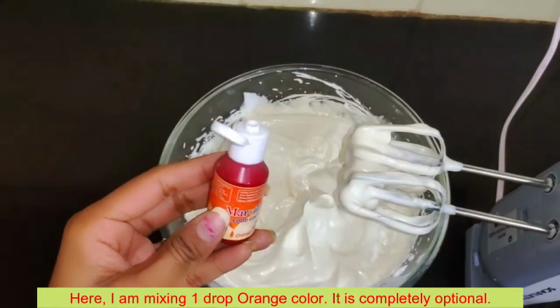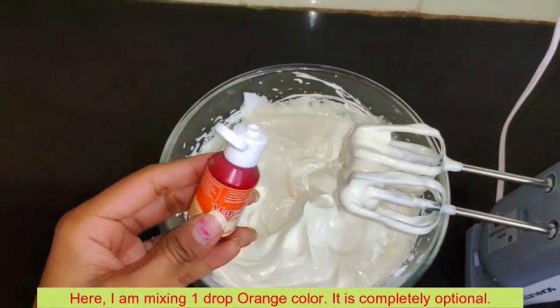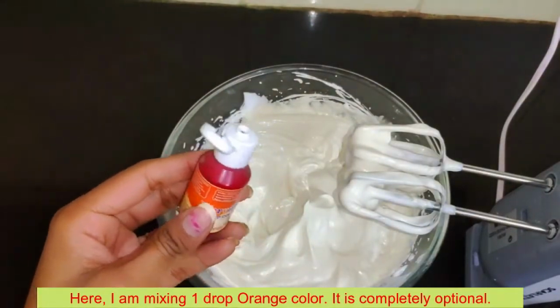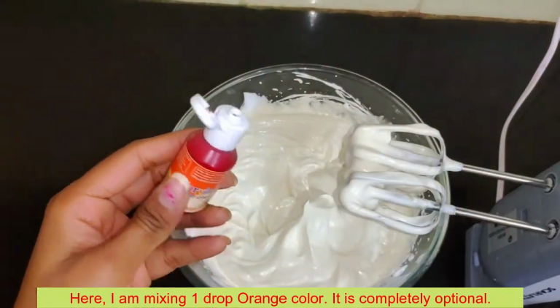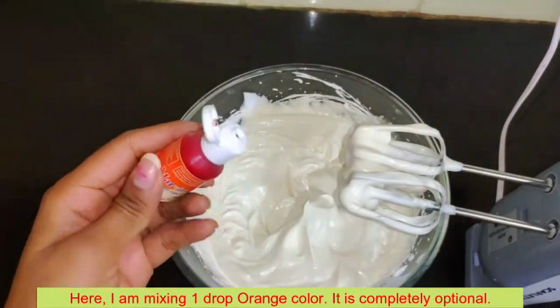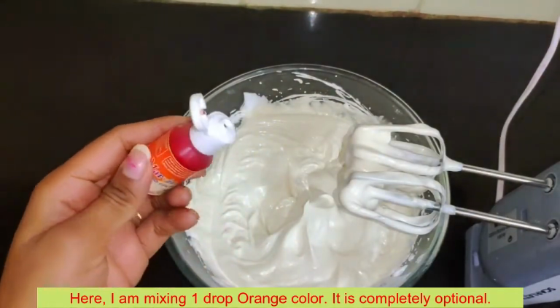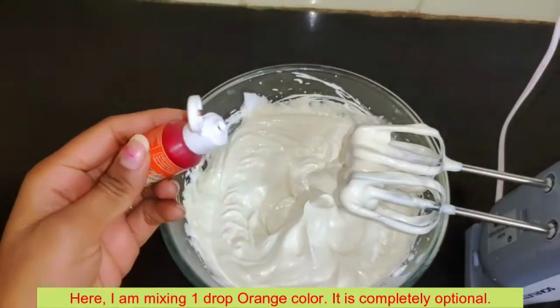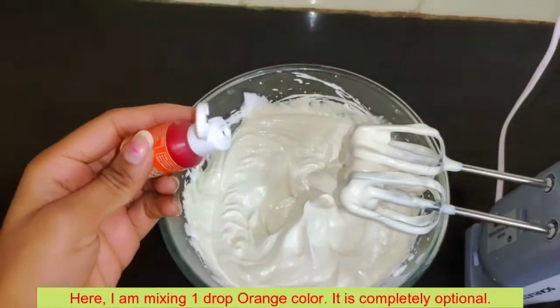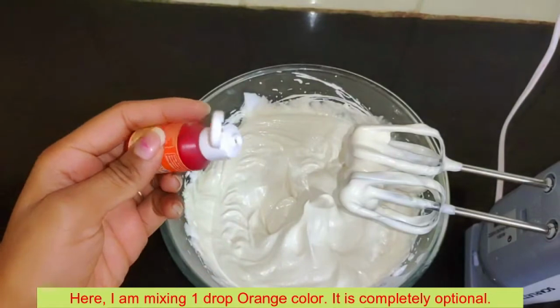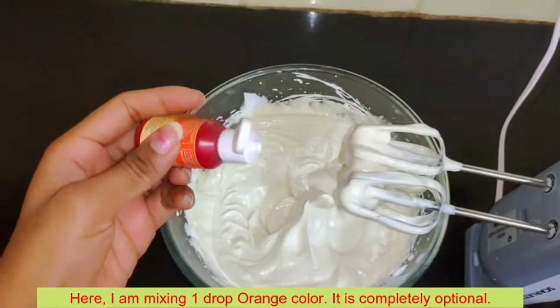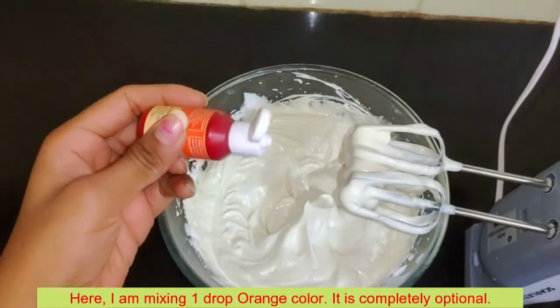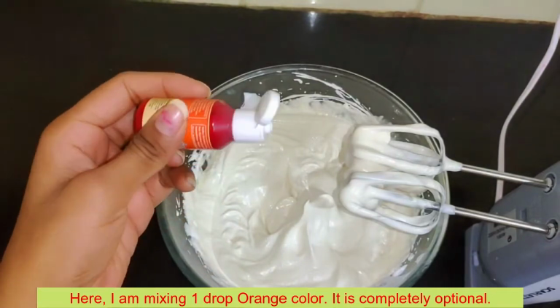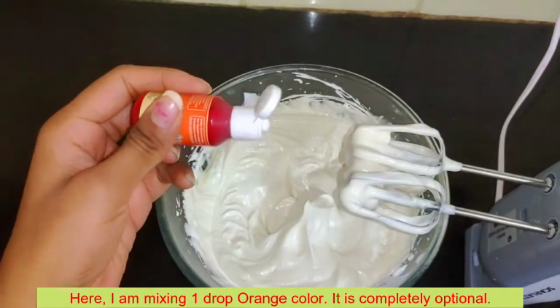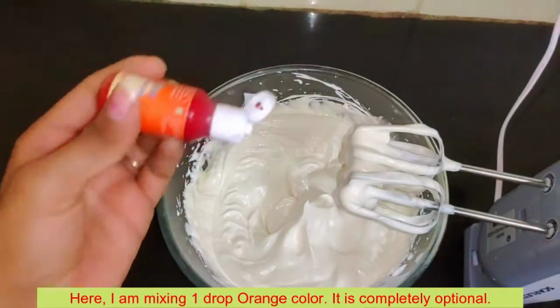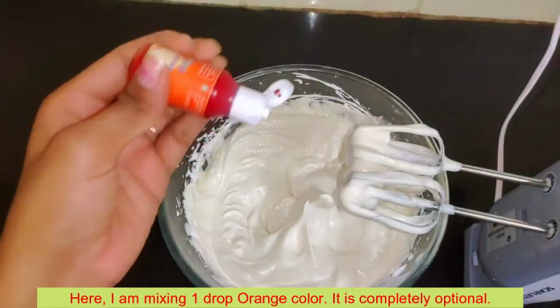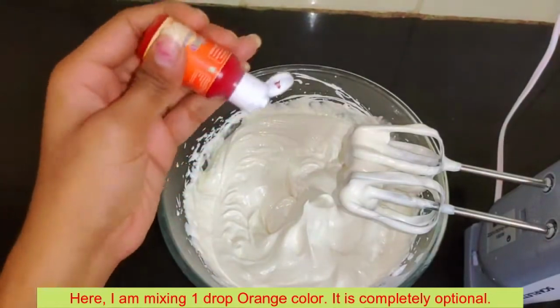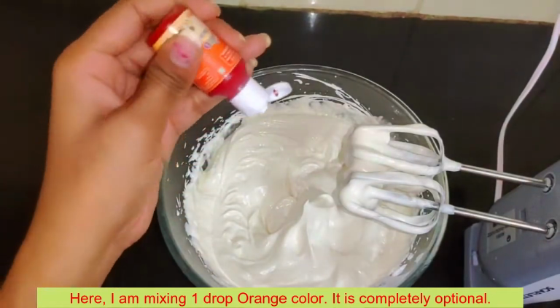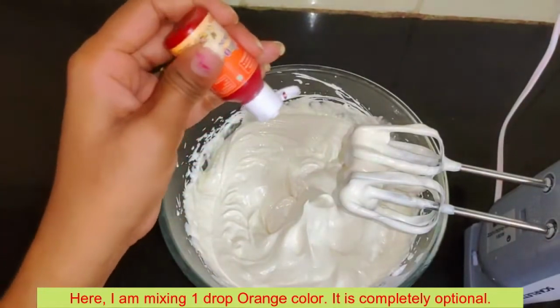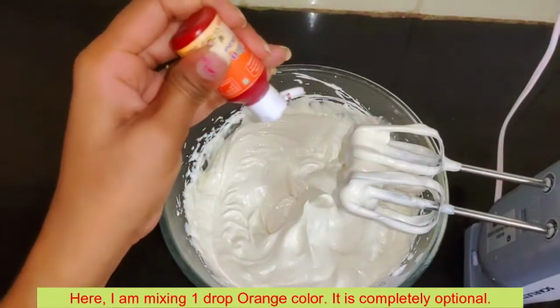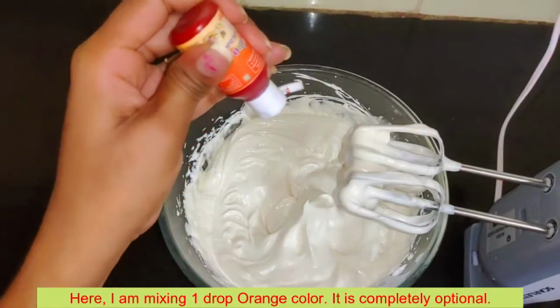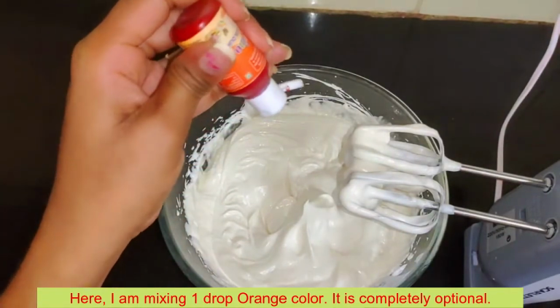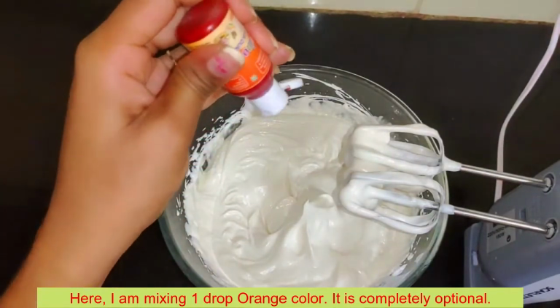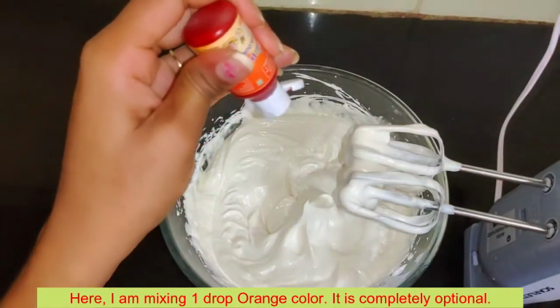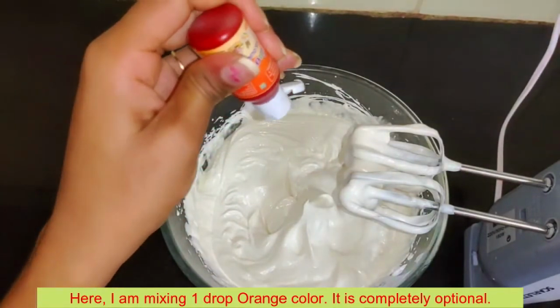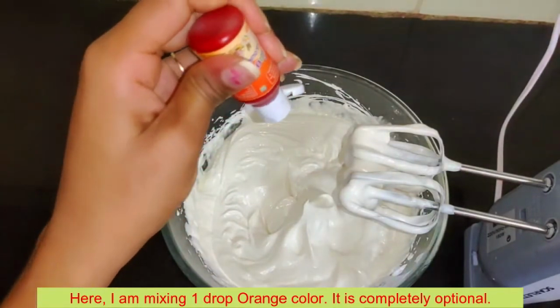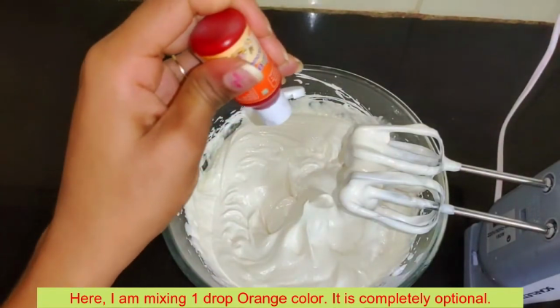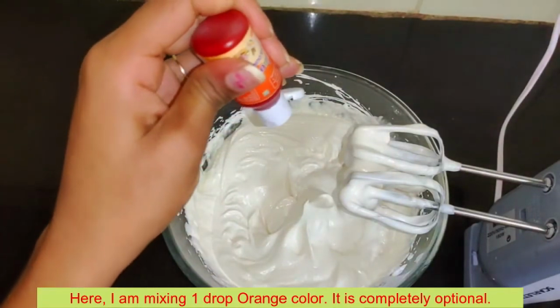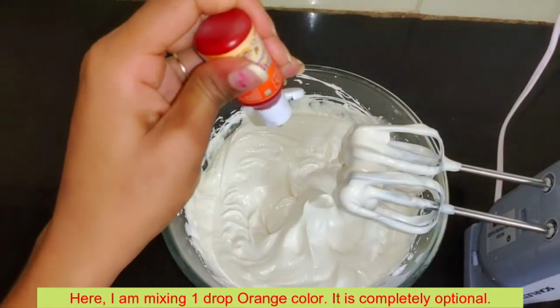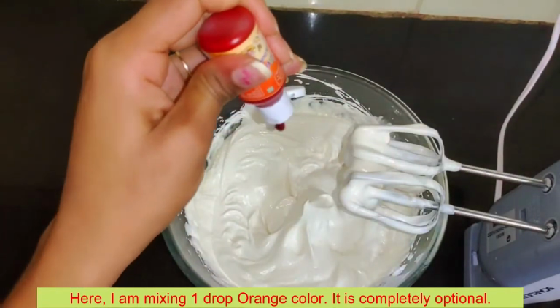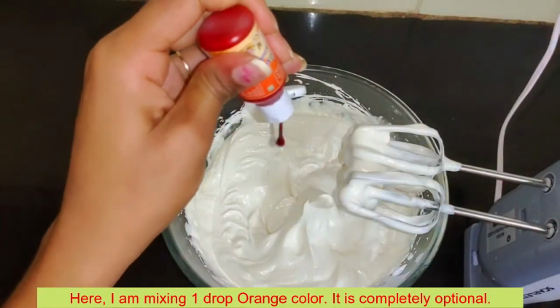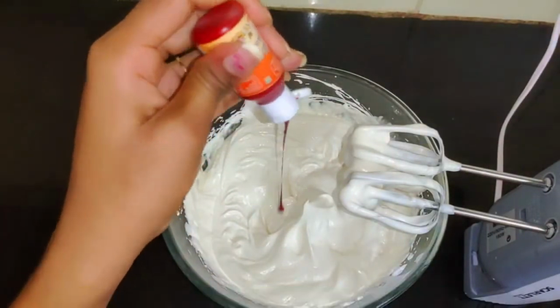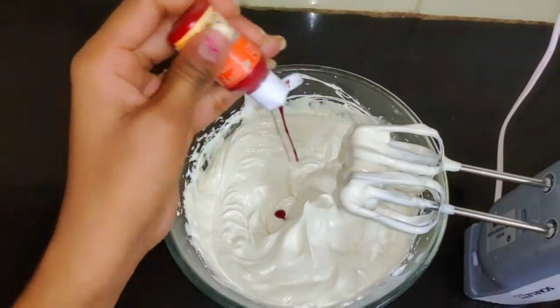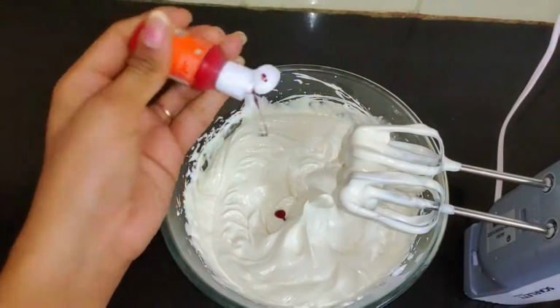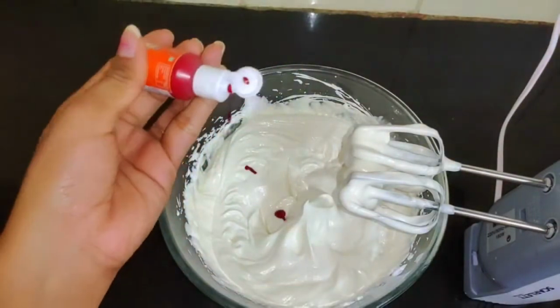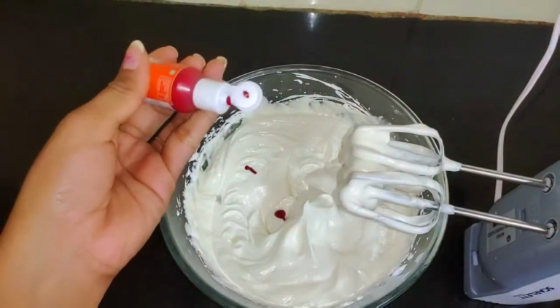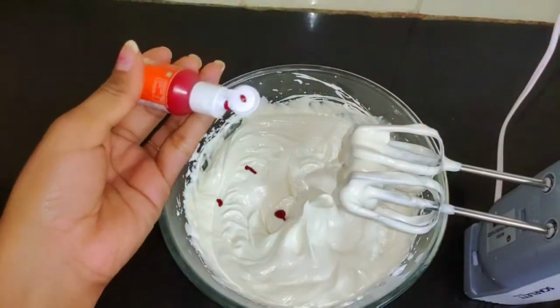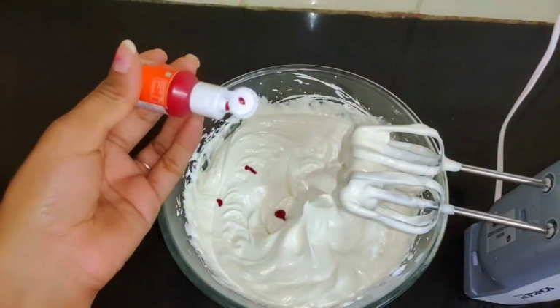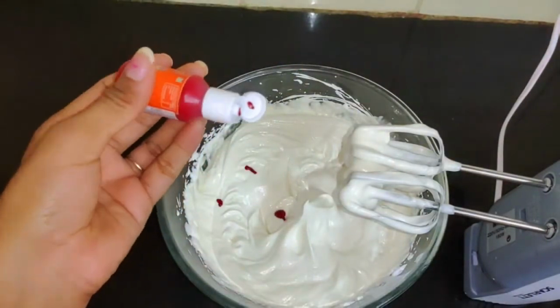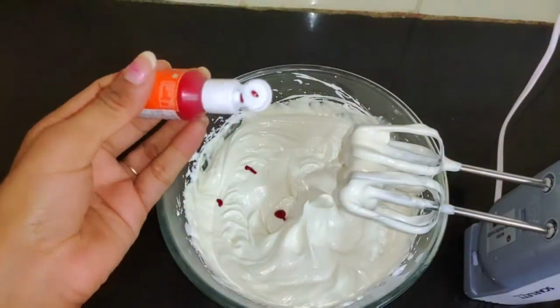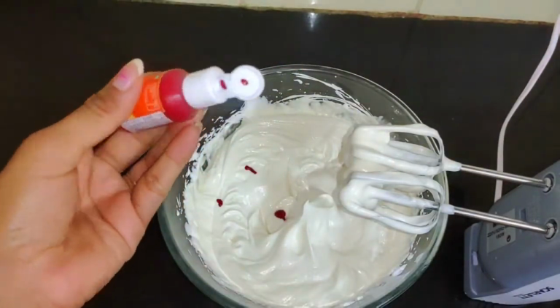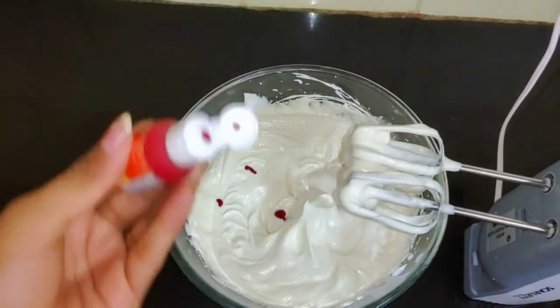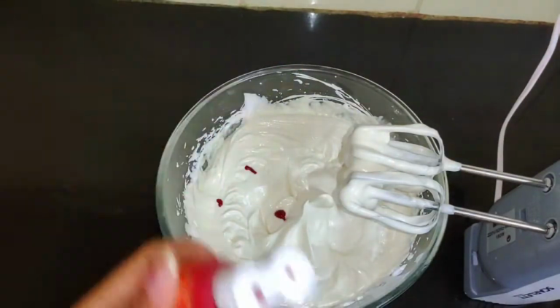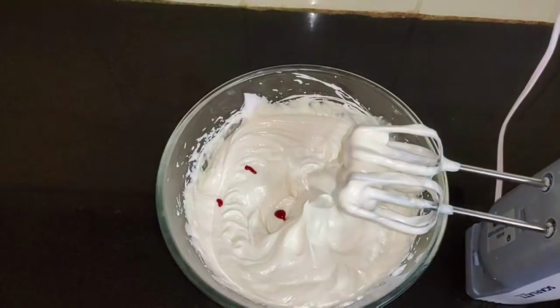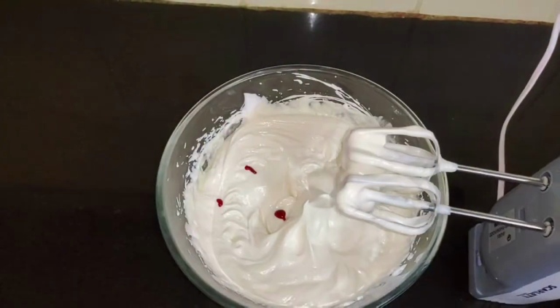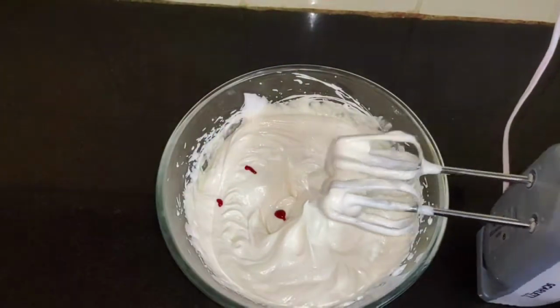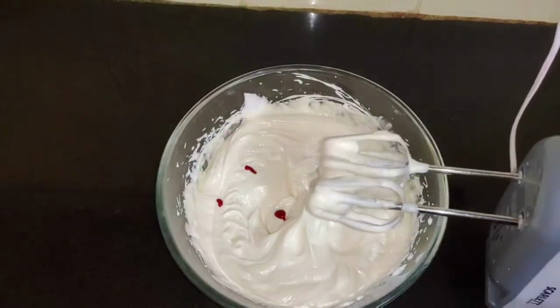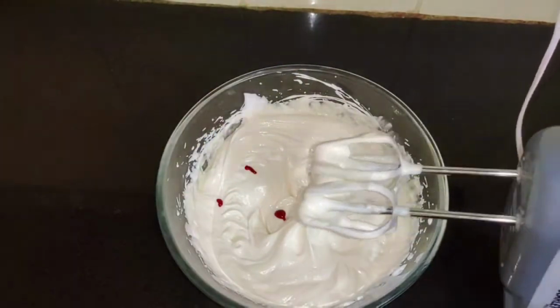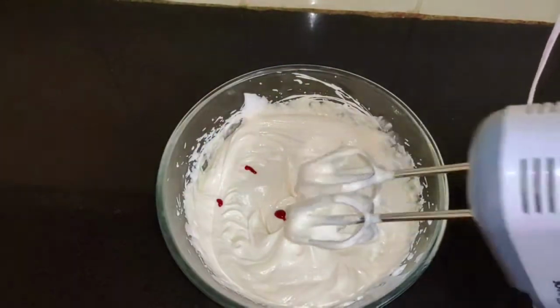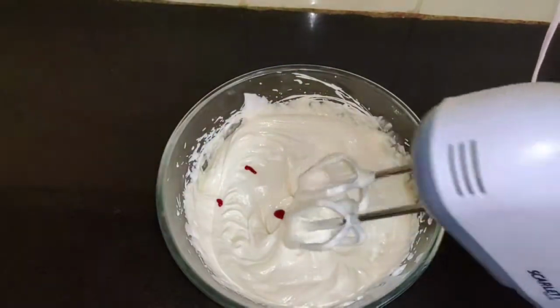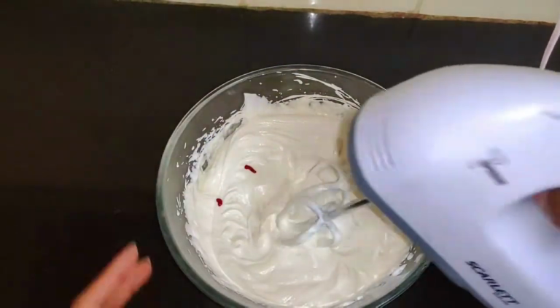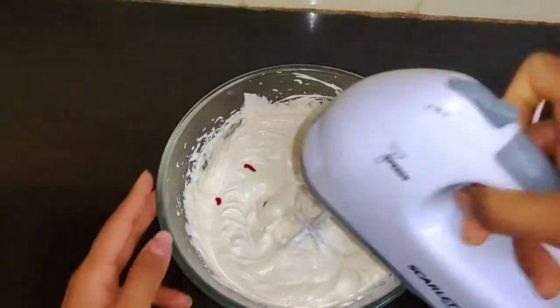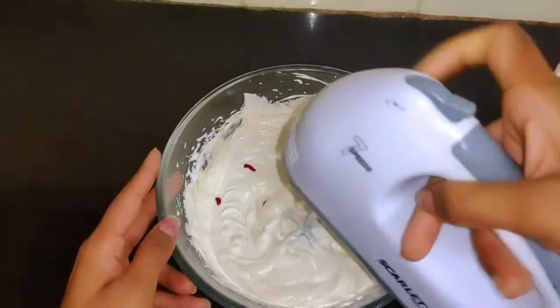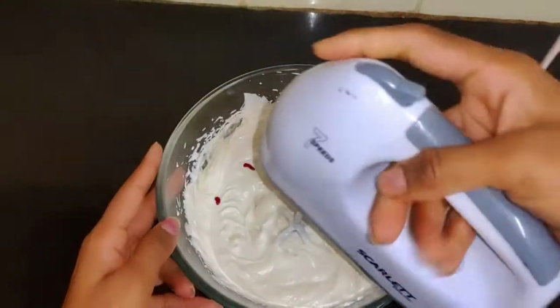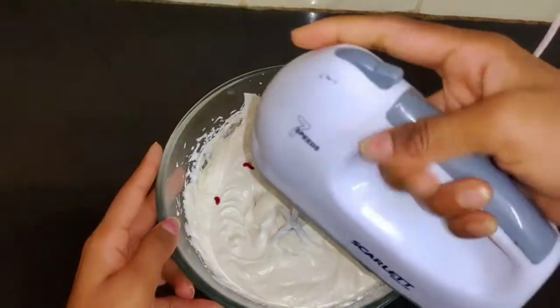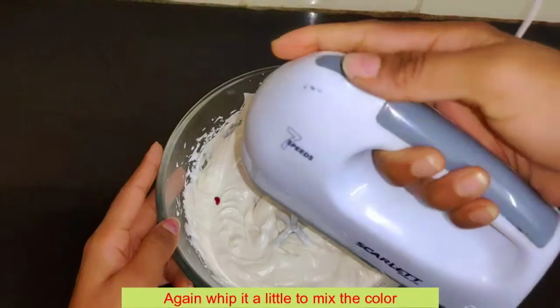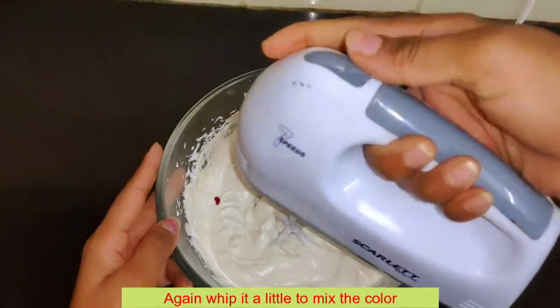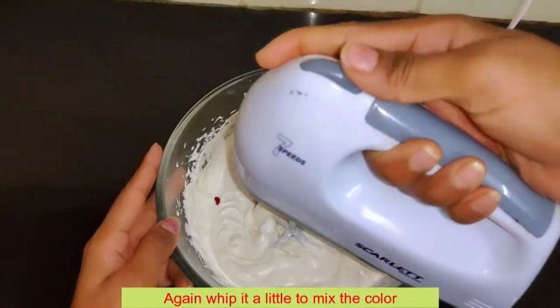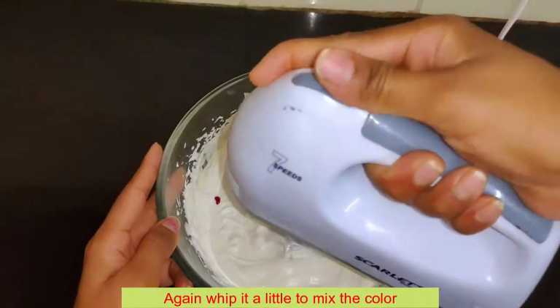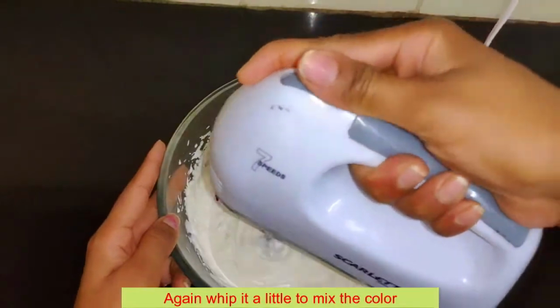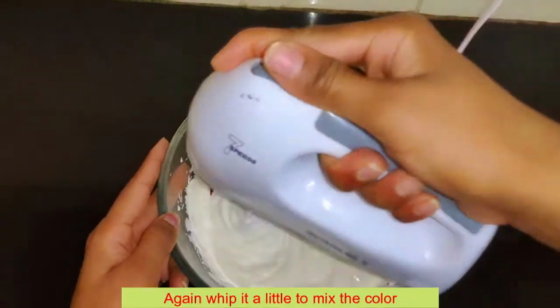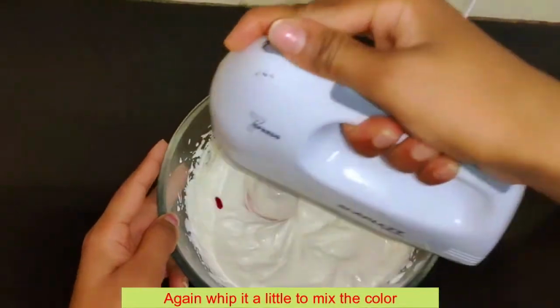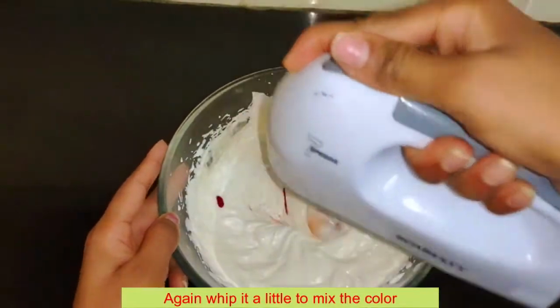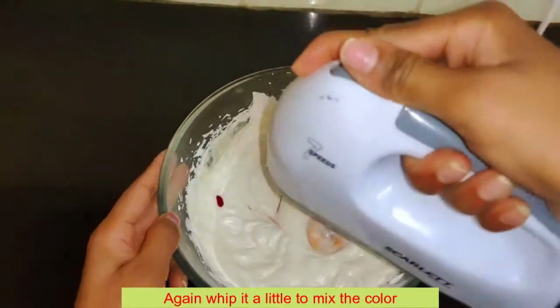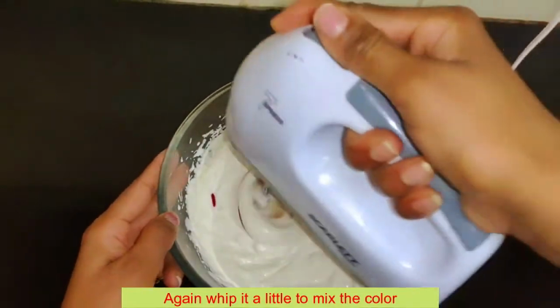If you want, you can add food color — this is optional. If you don't want it, it will still have a natural color. This is the orange color.